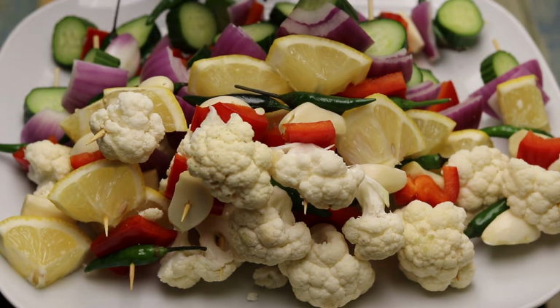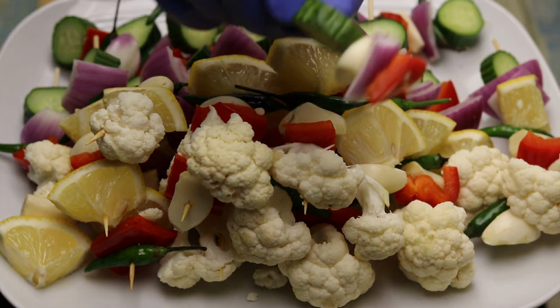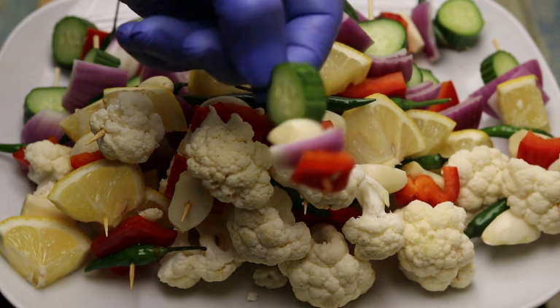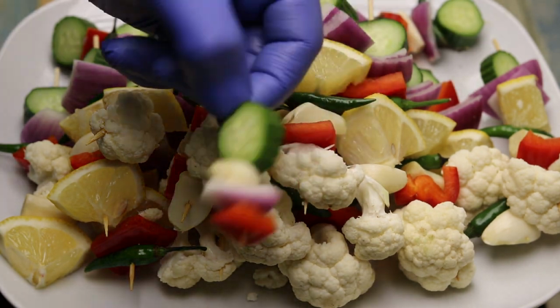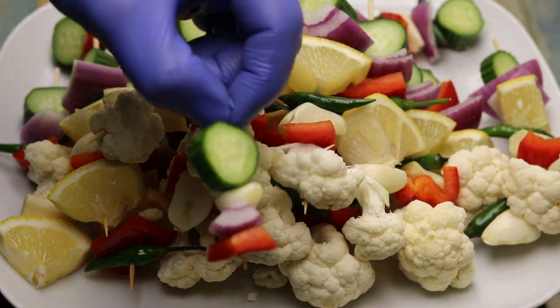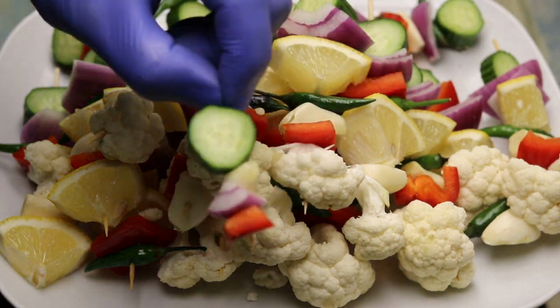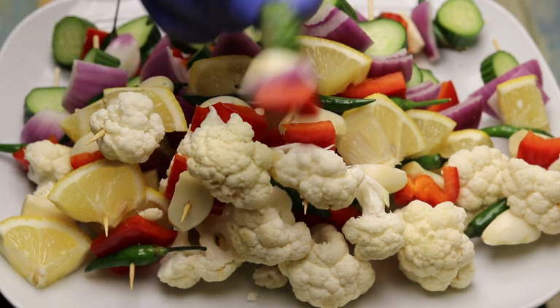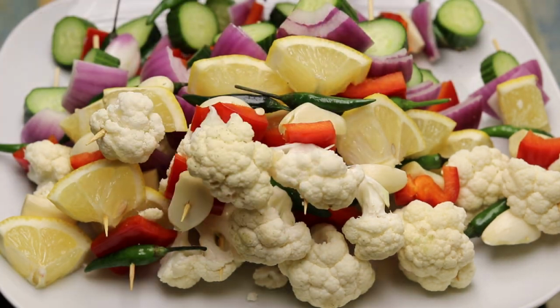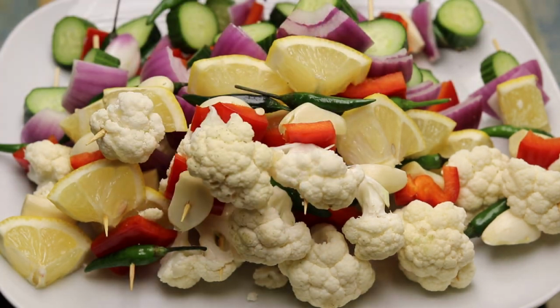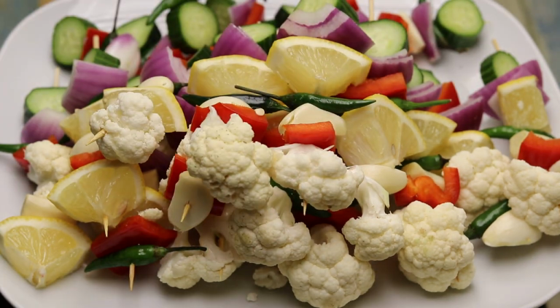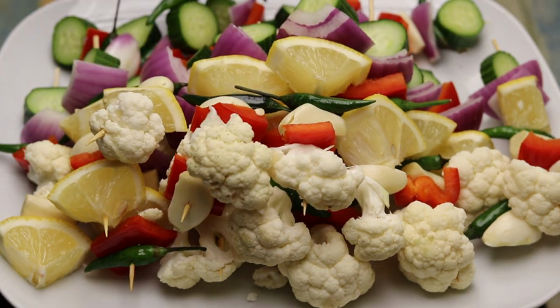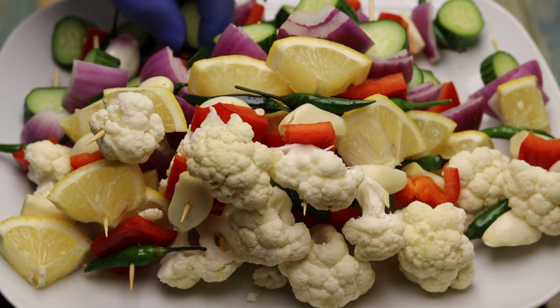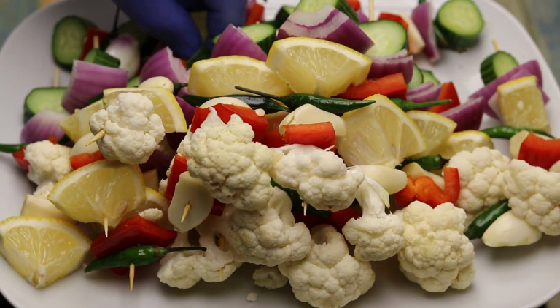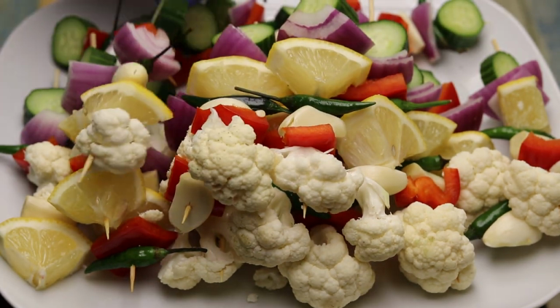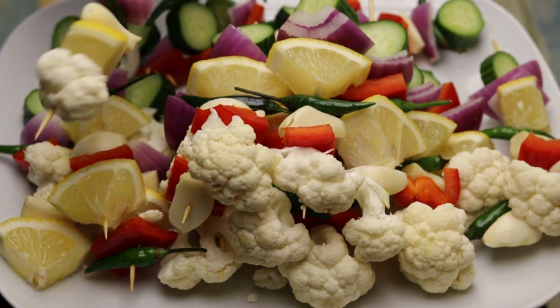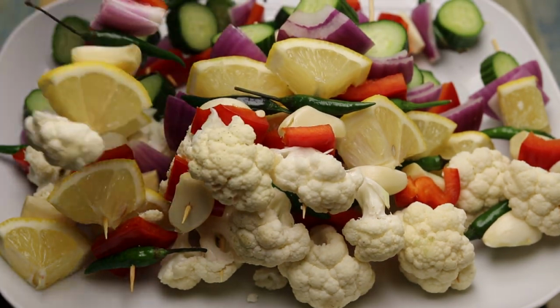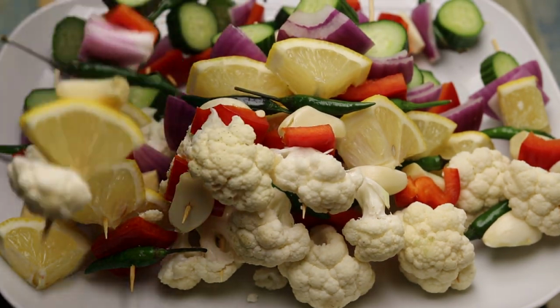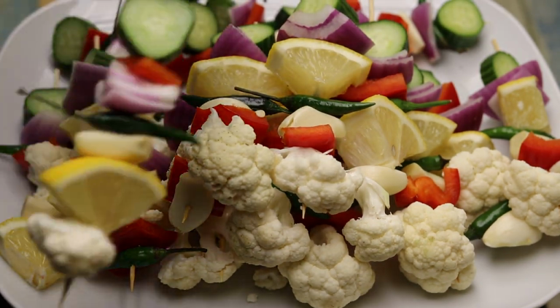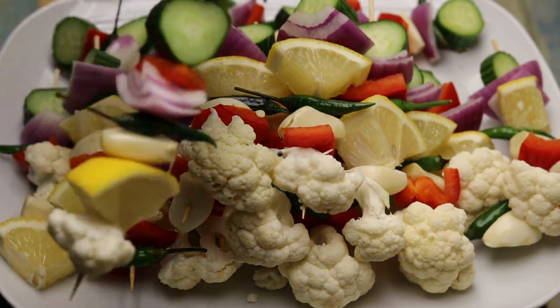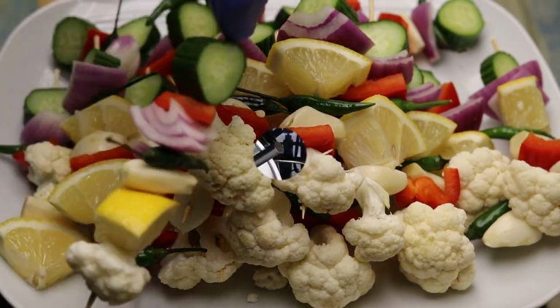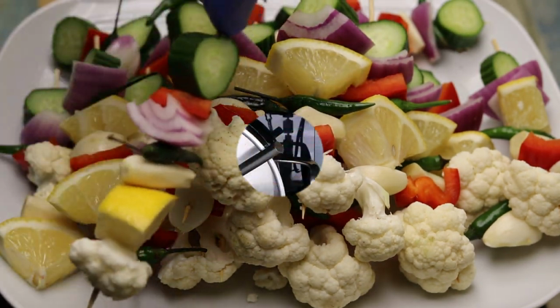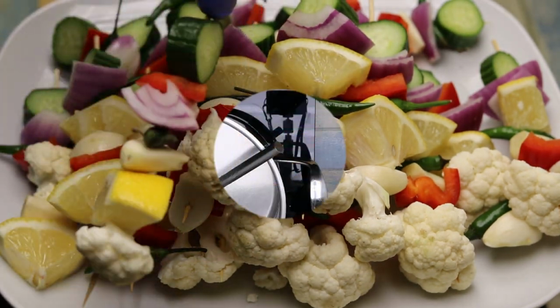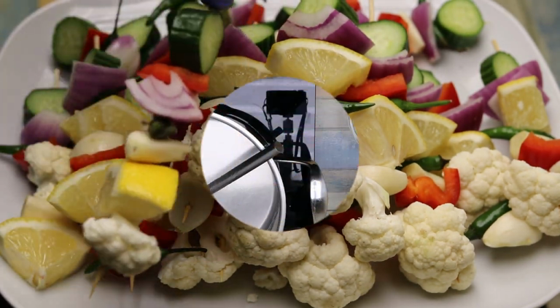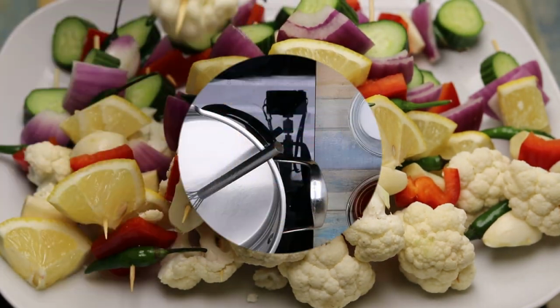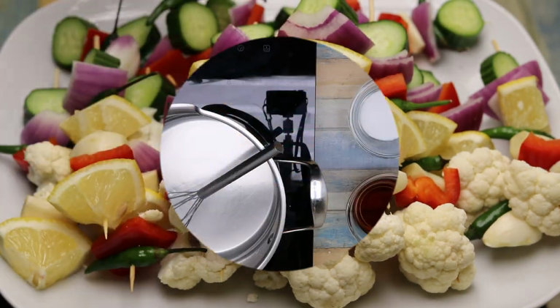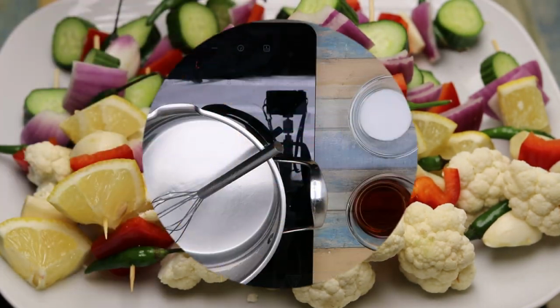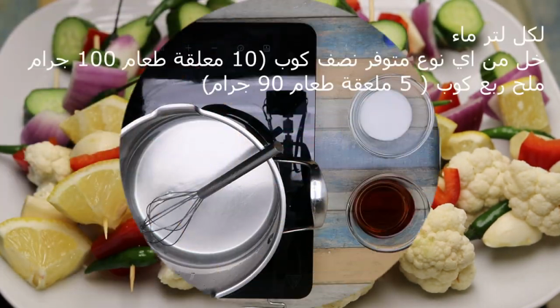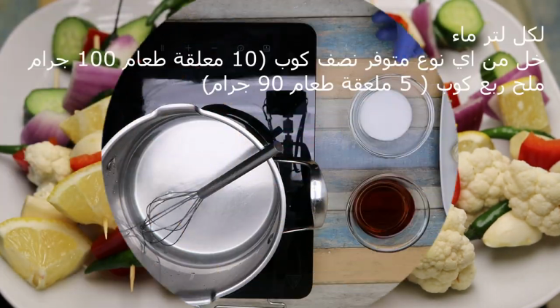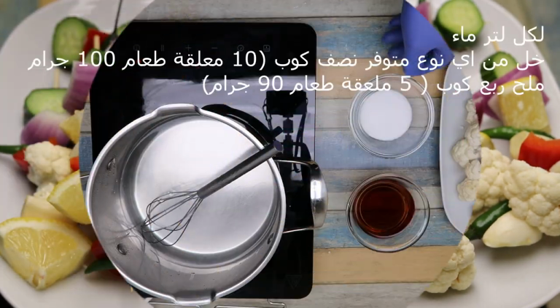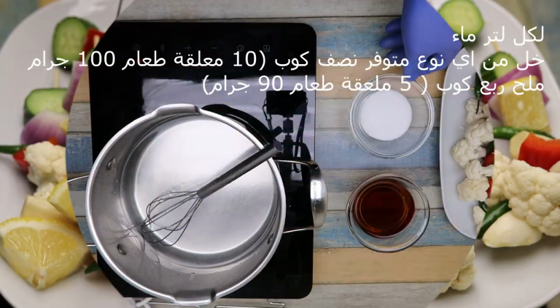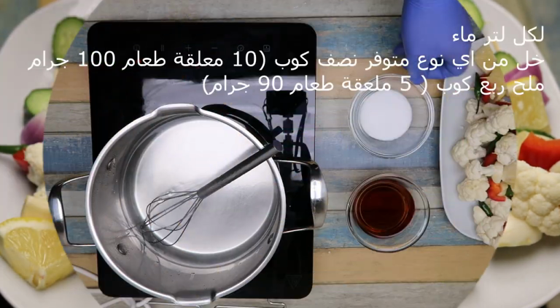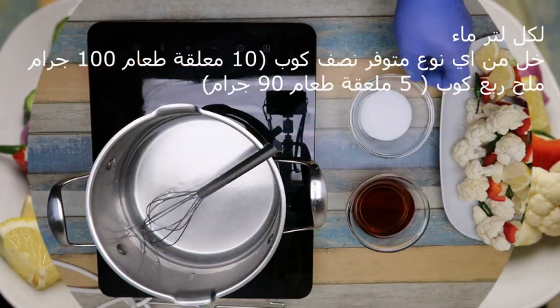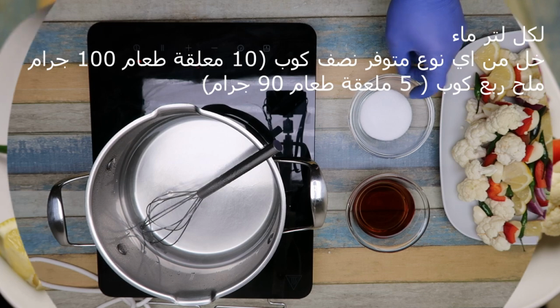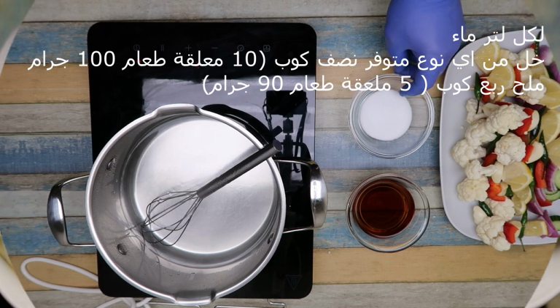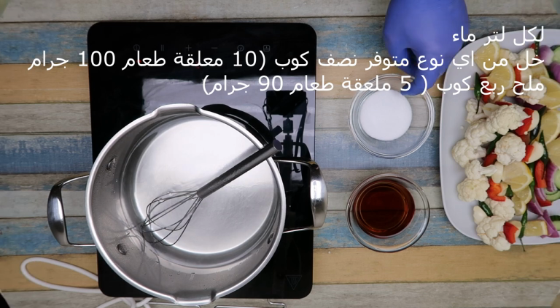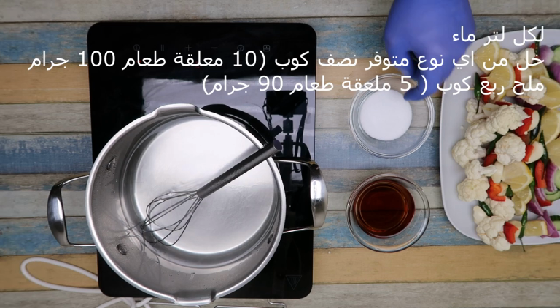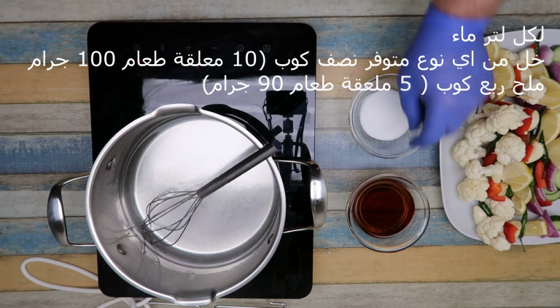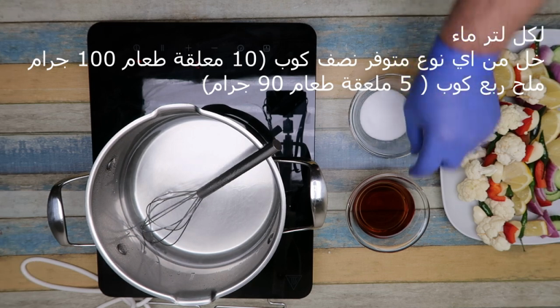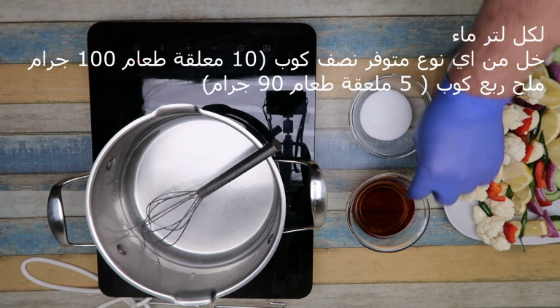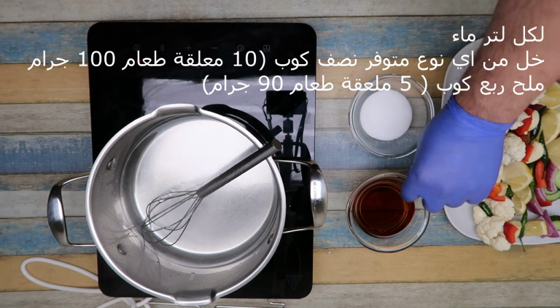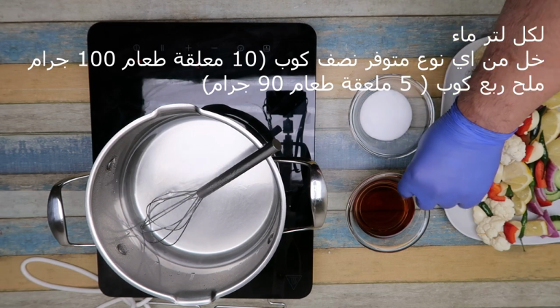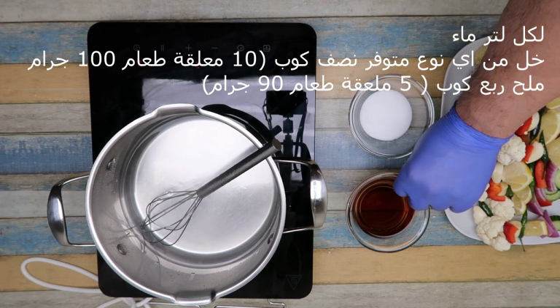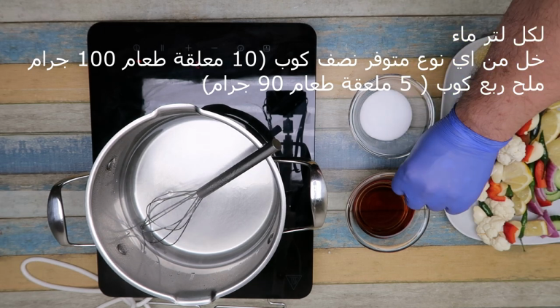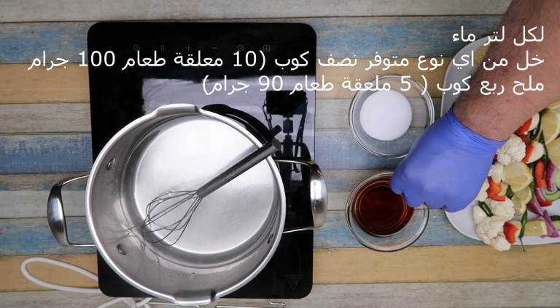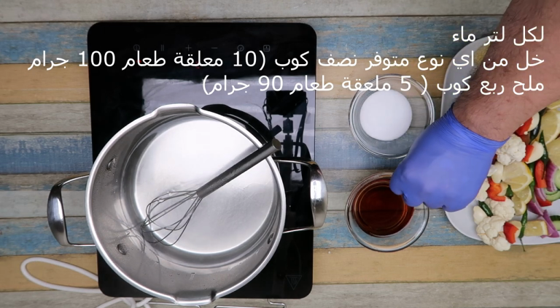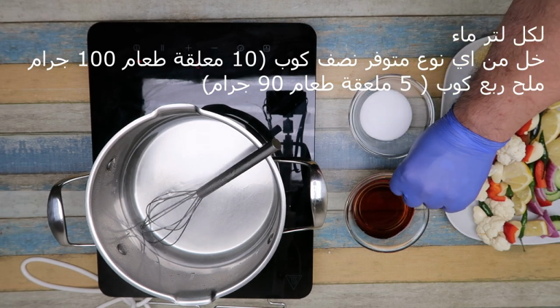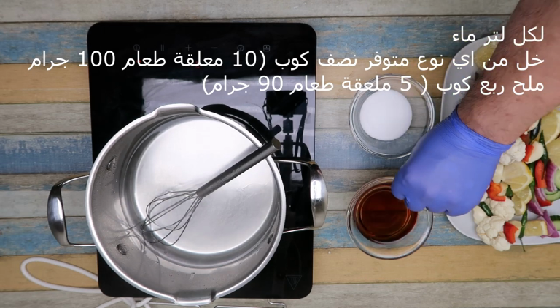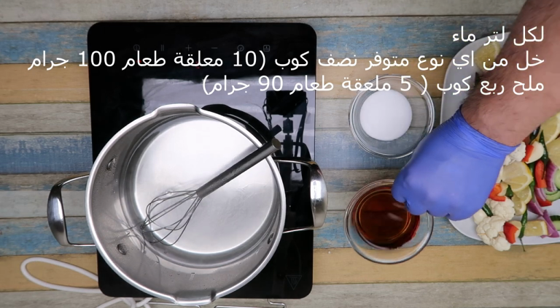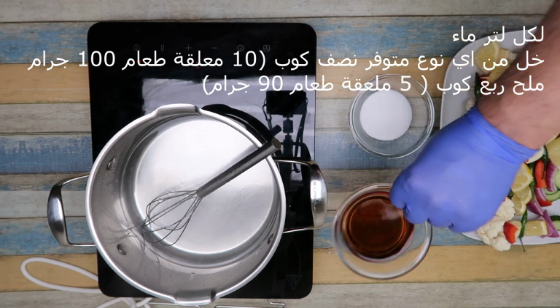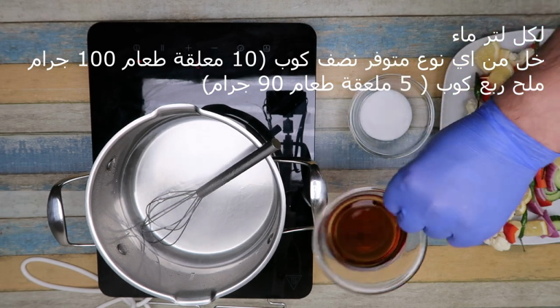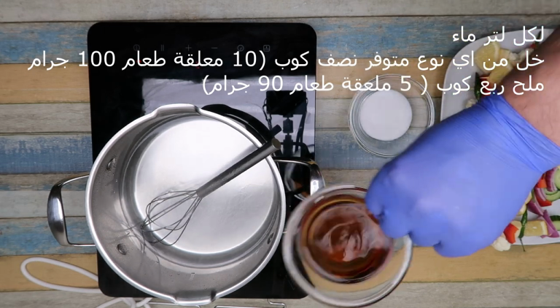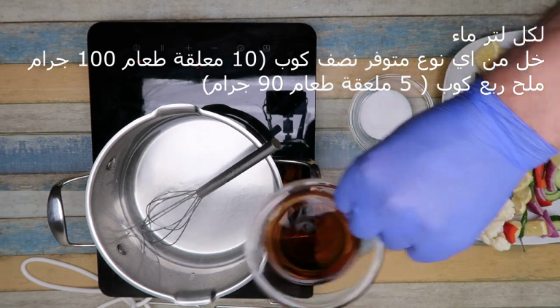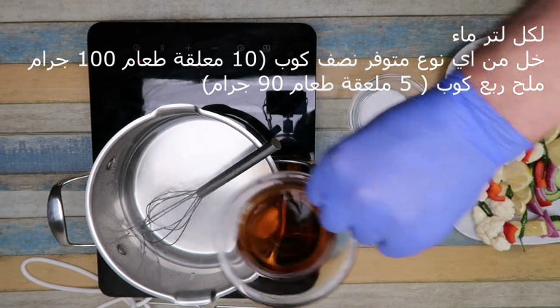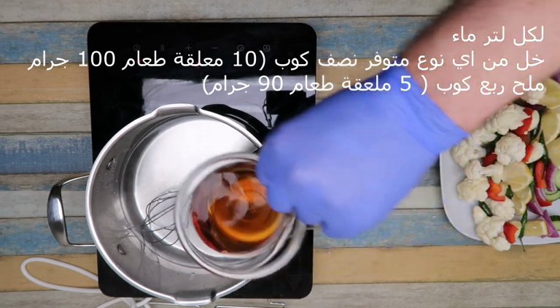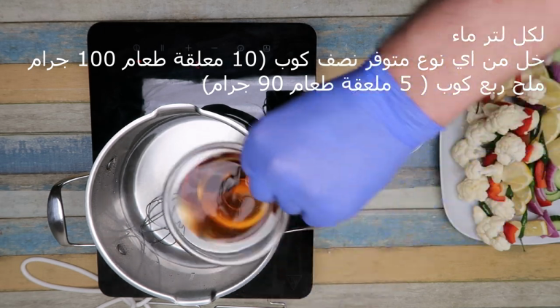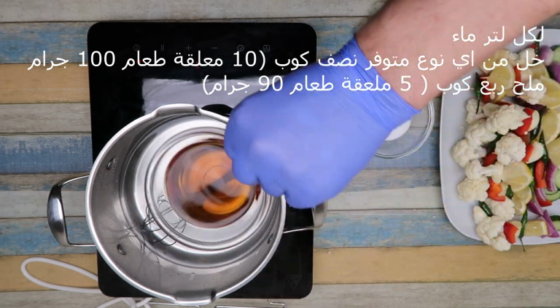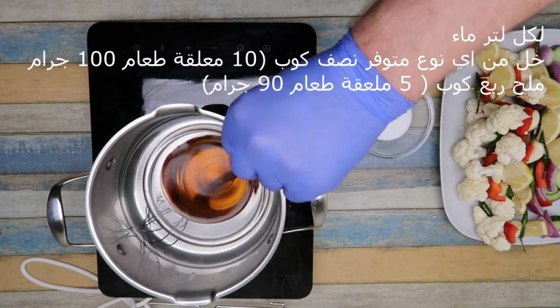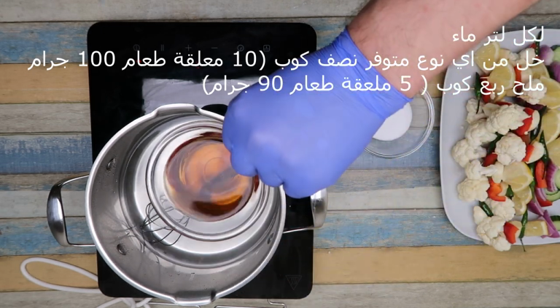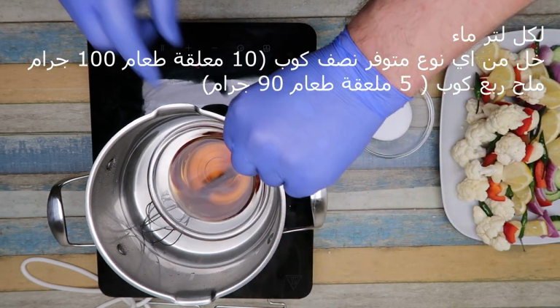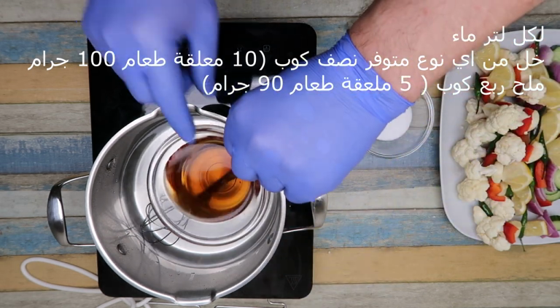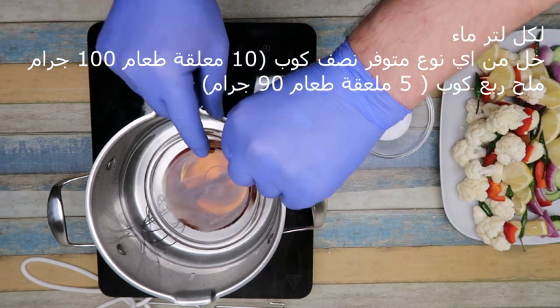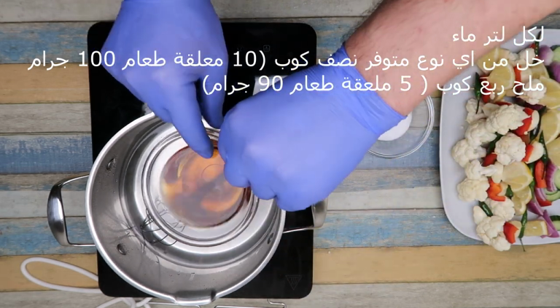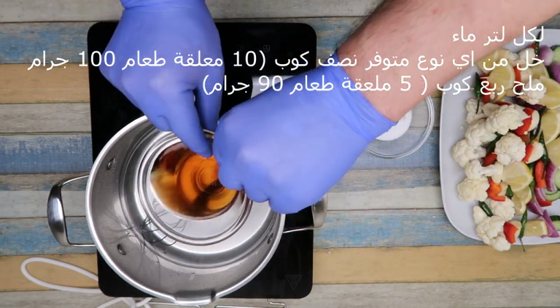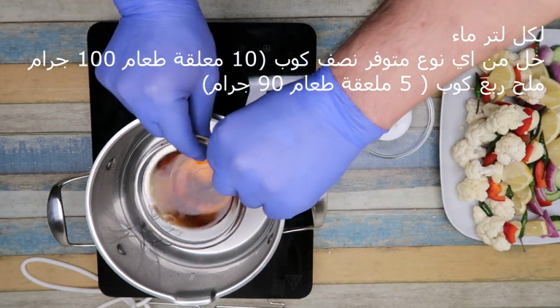You can add the water. For every portion of water, this water is a good one.